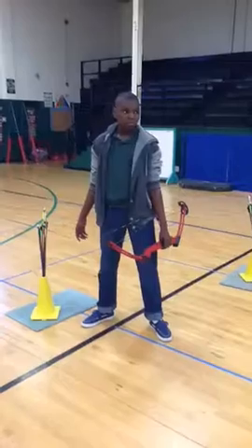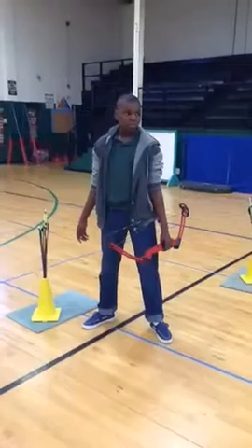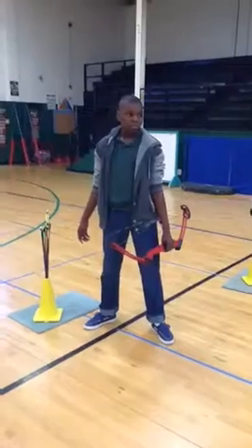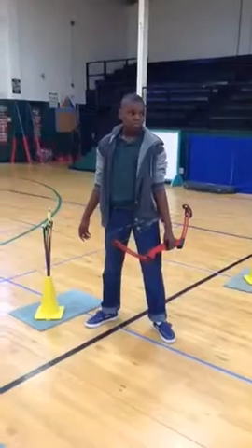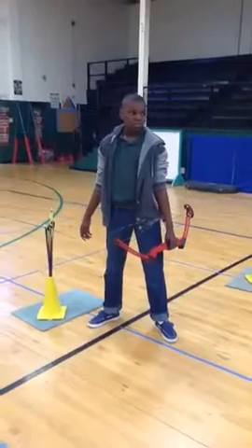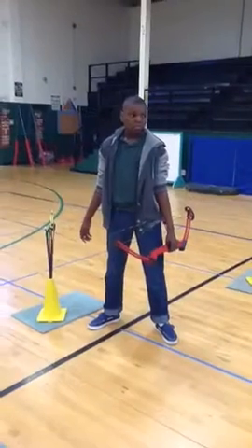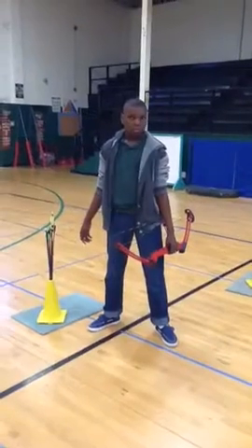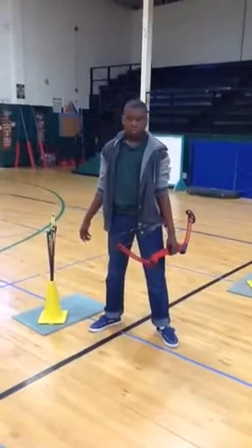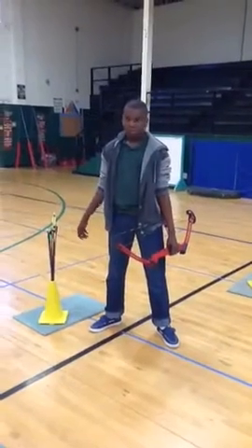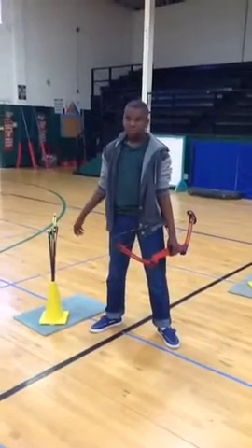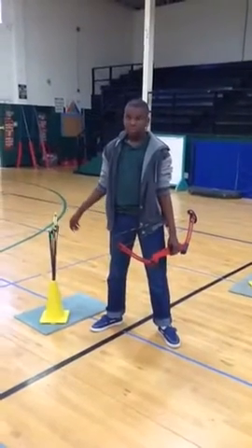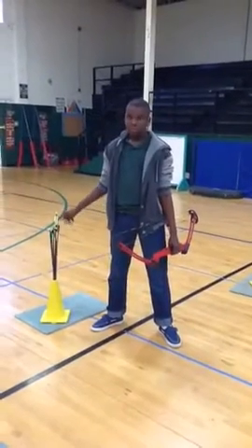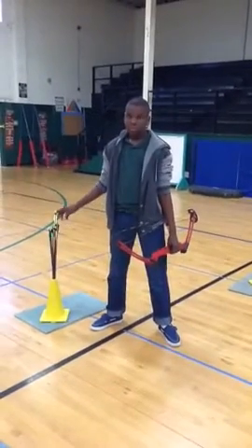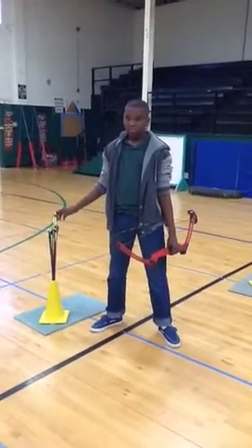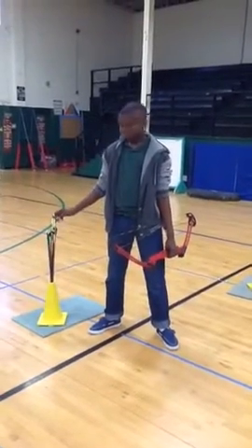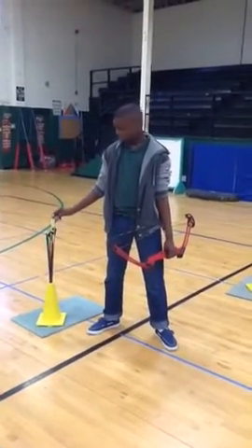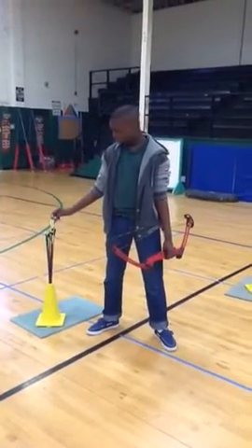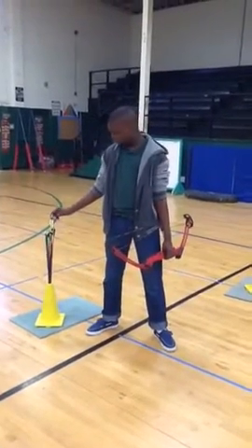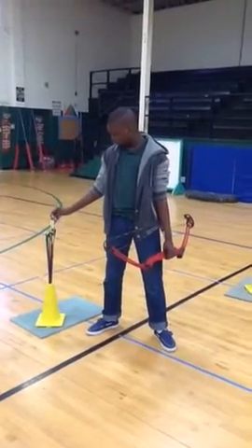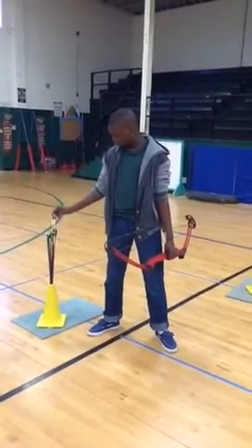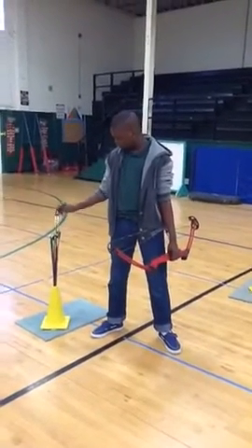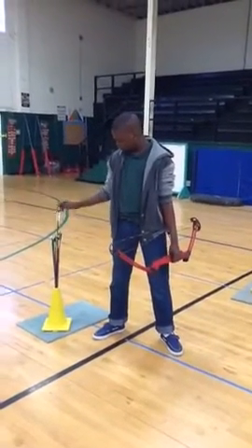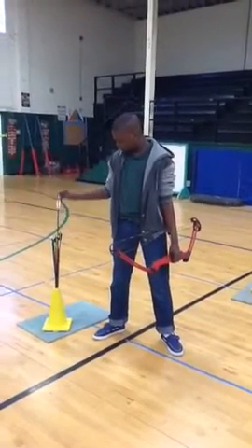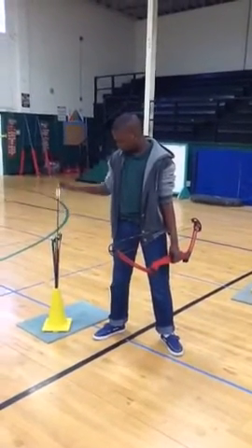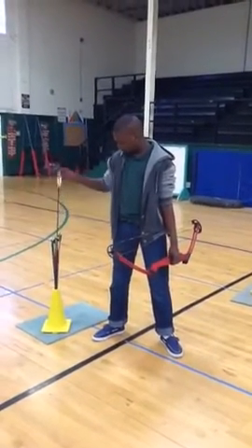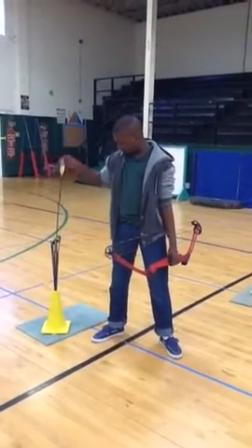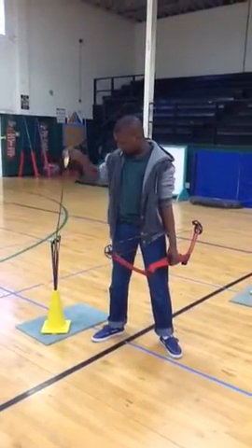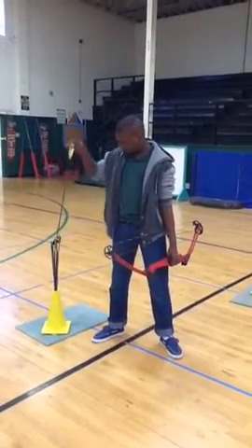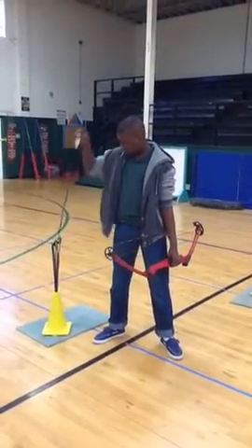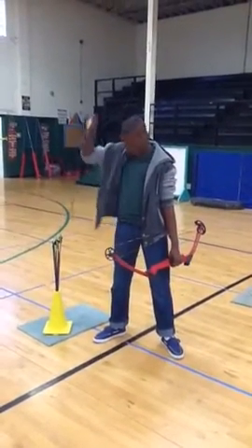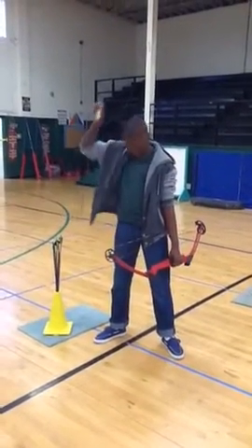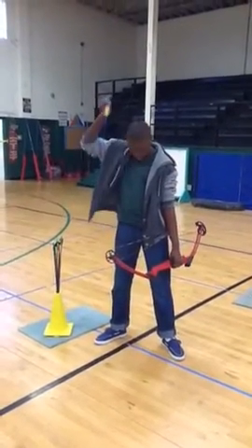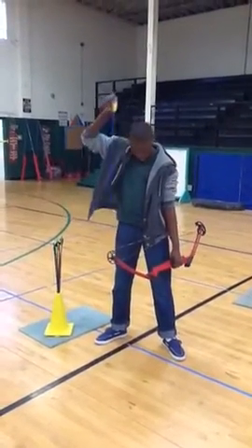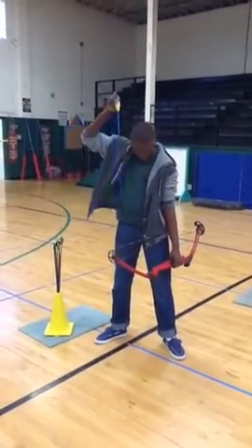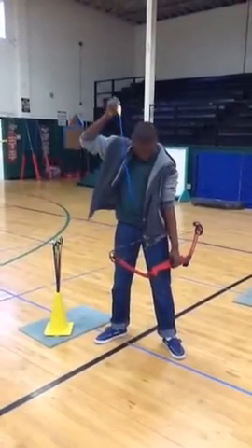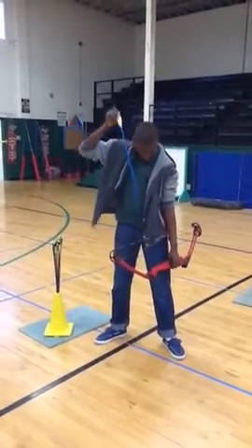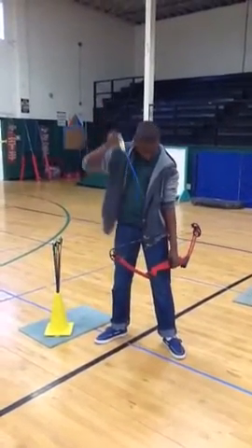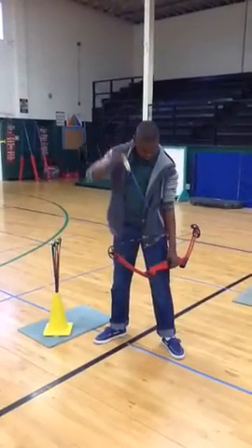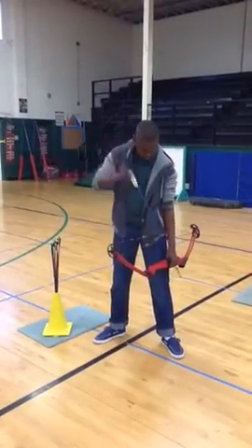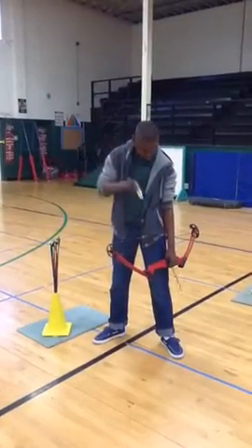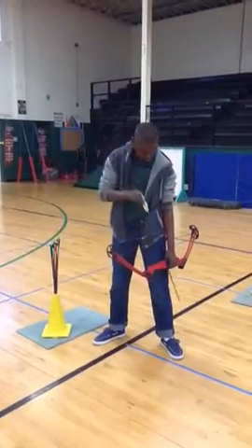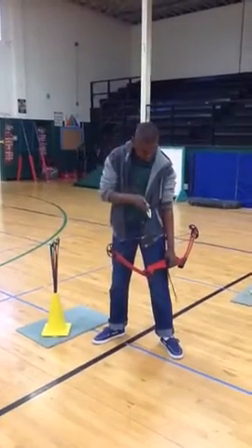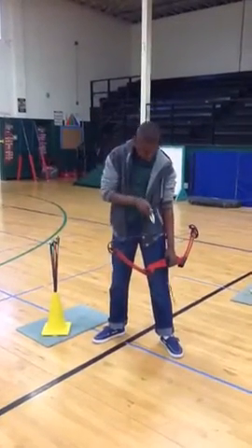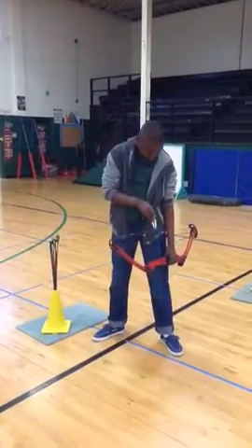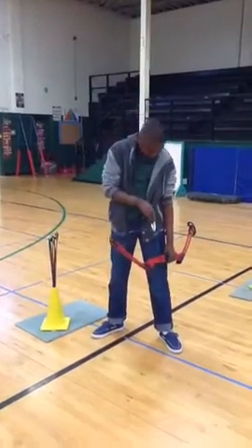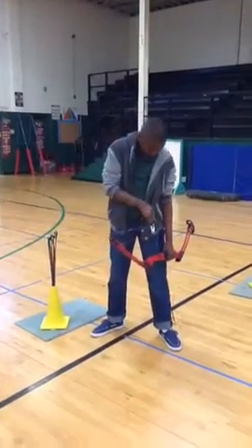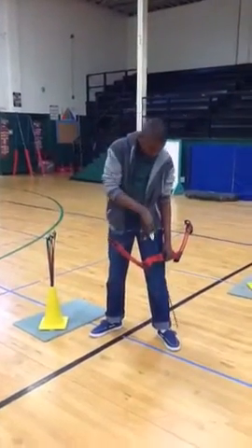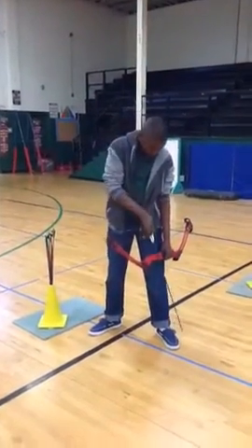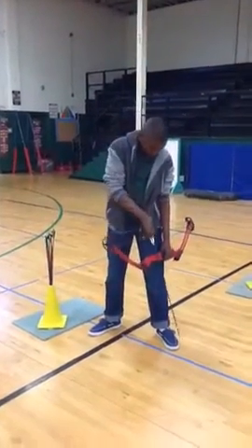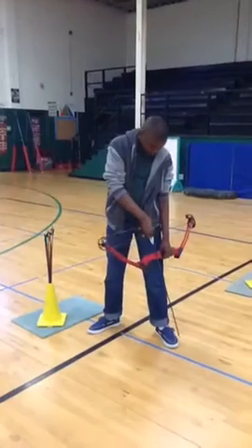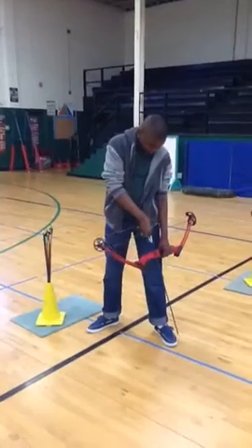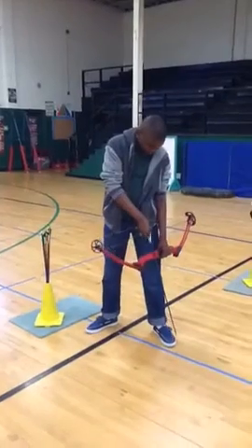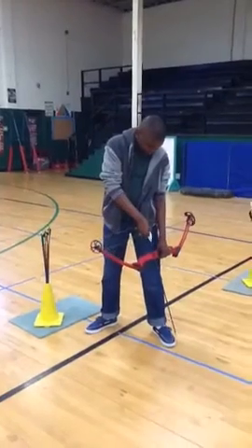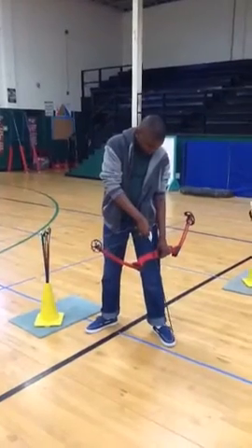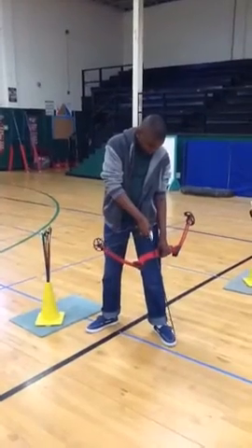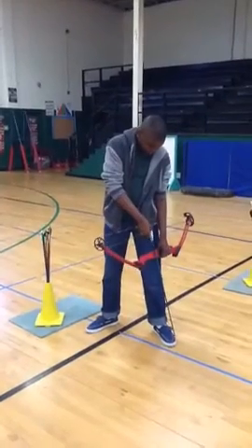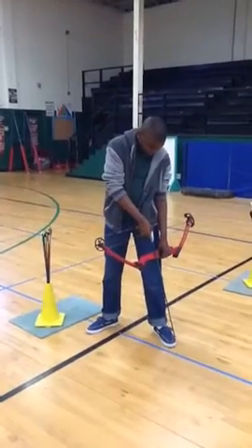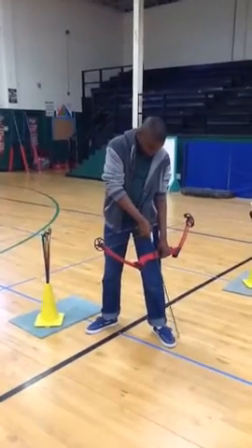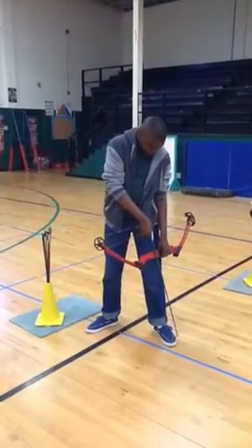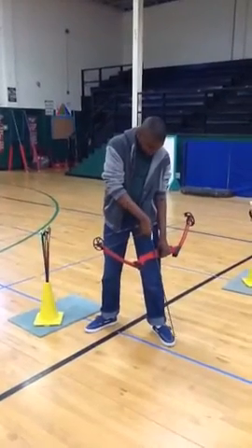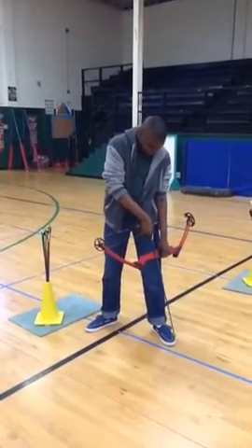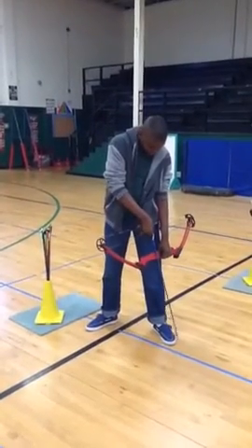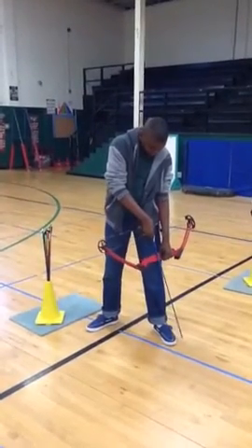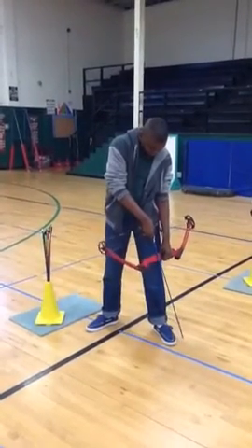When you hear the command, load your bow, lift your arrow straight up over the bow, keeping the point down.